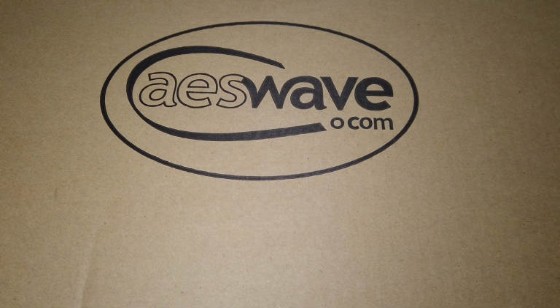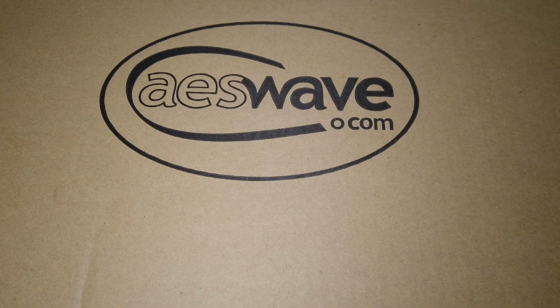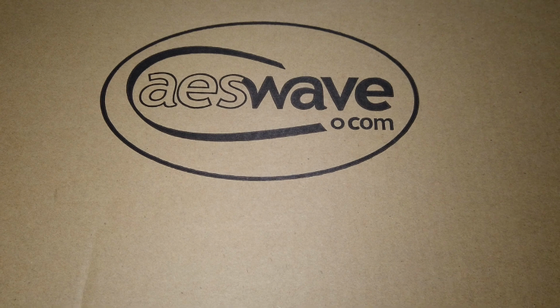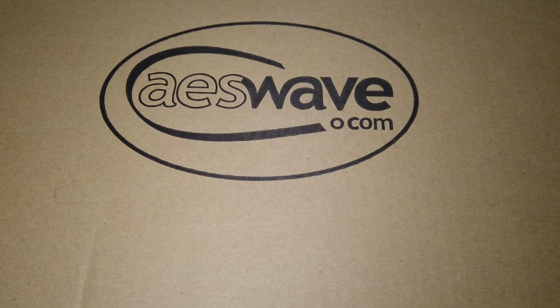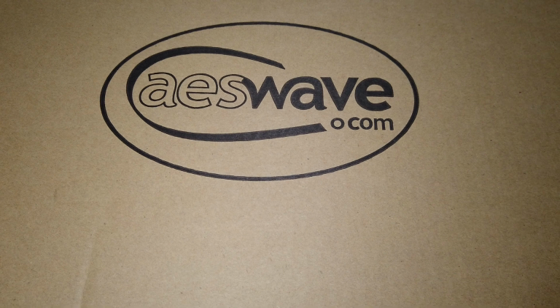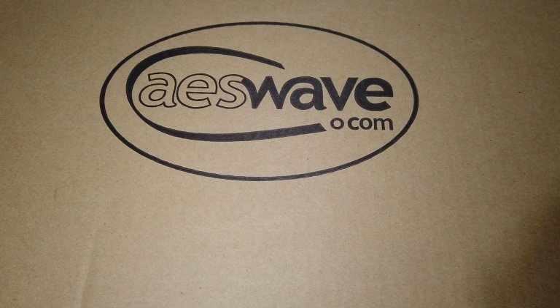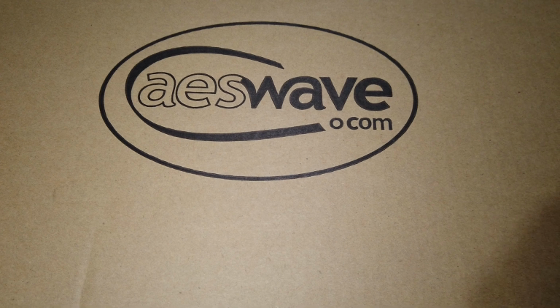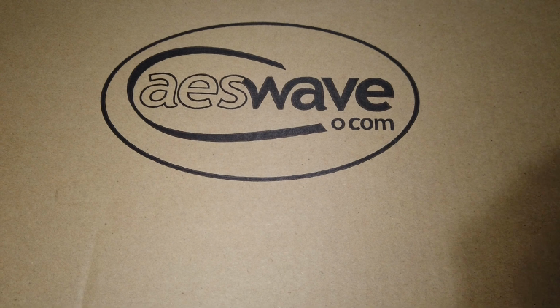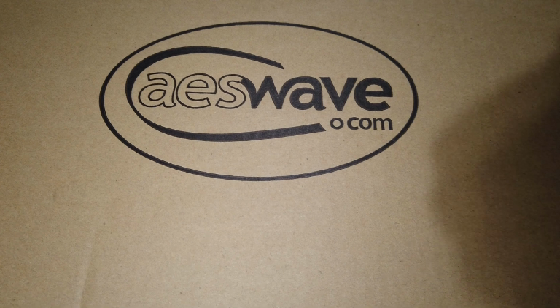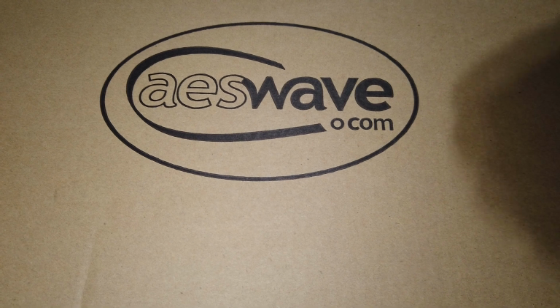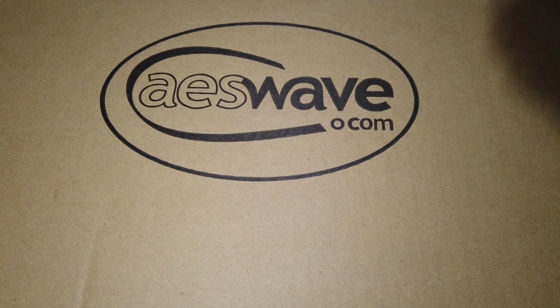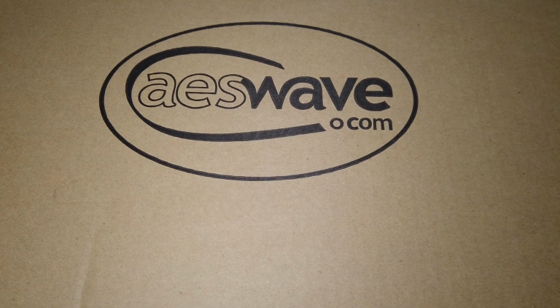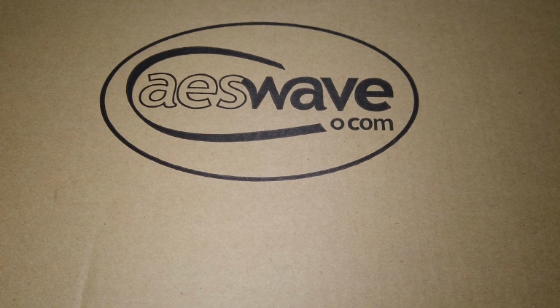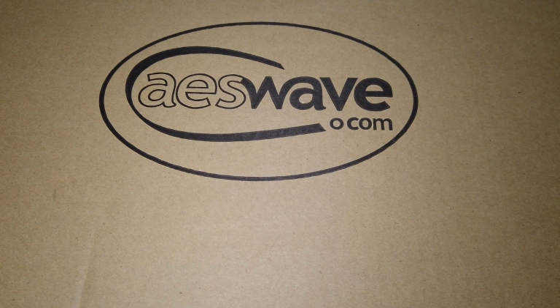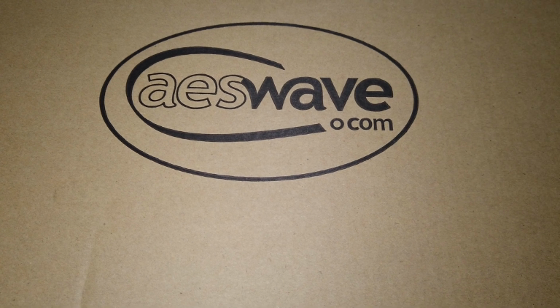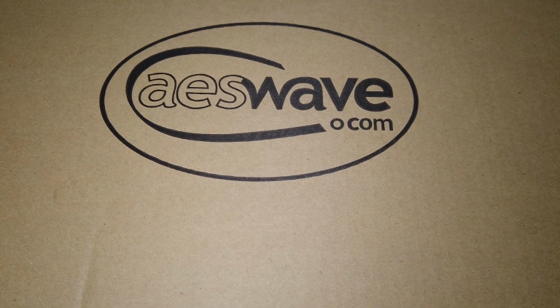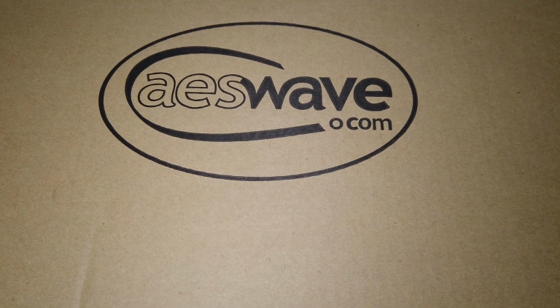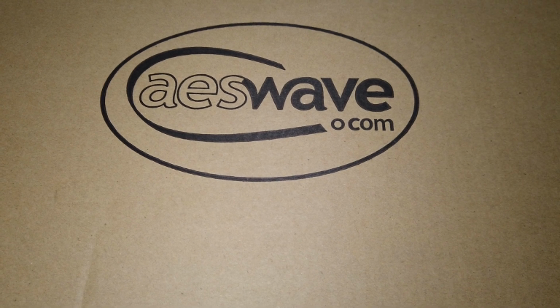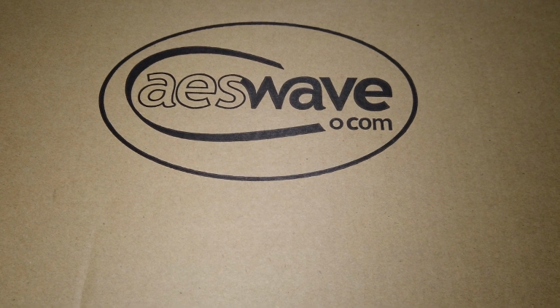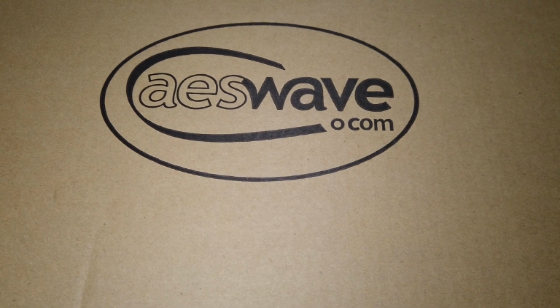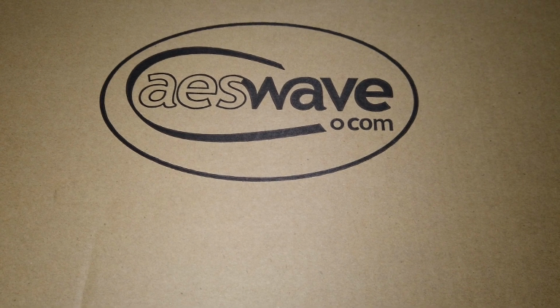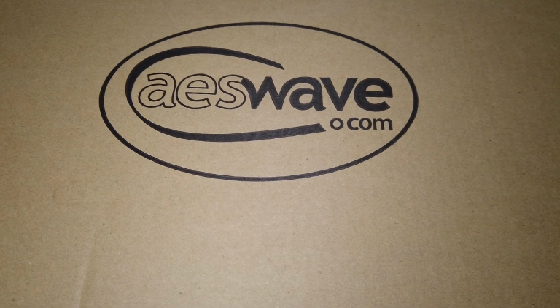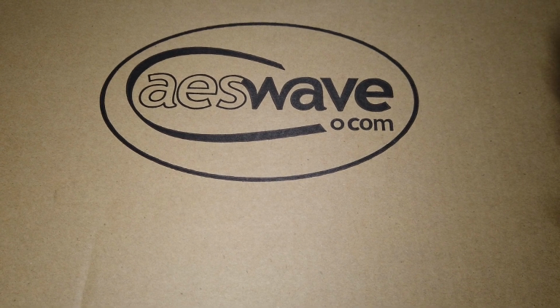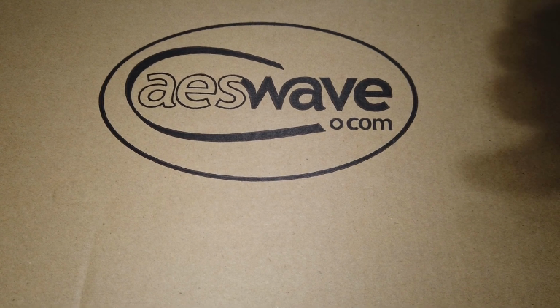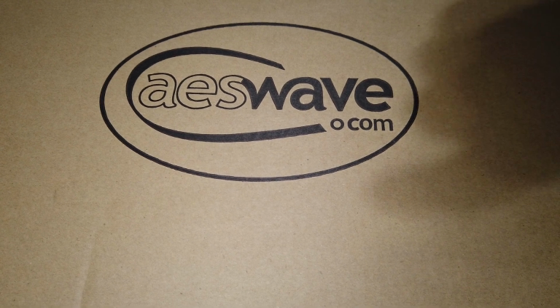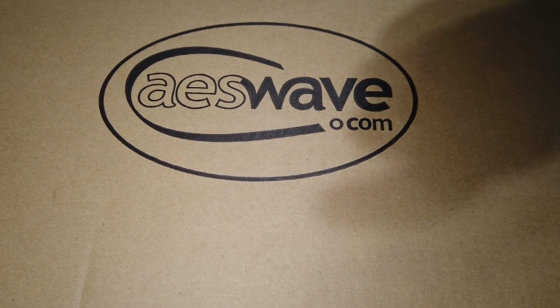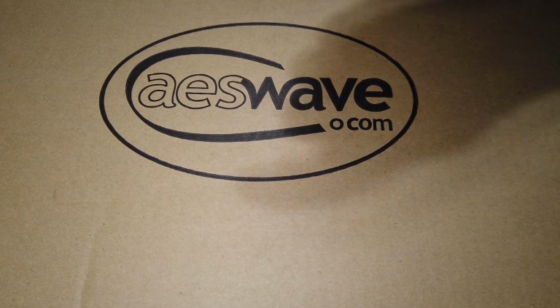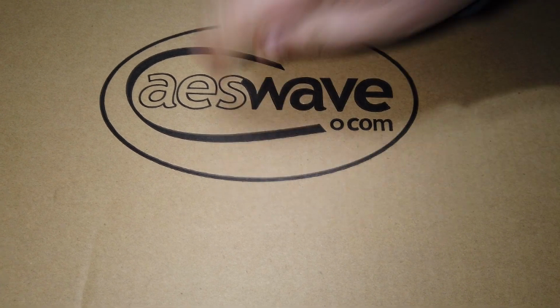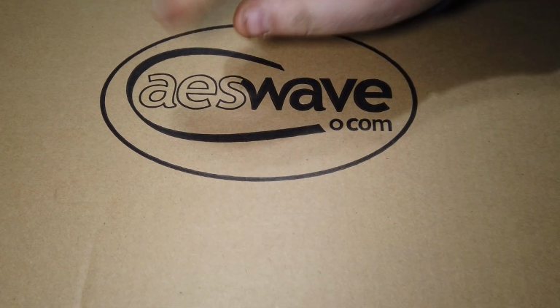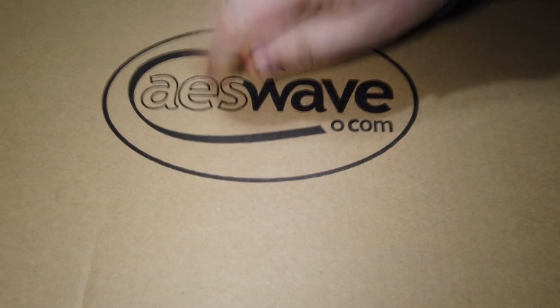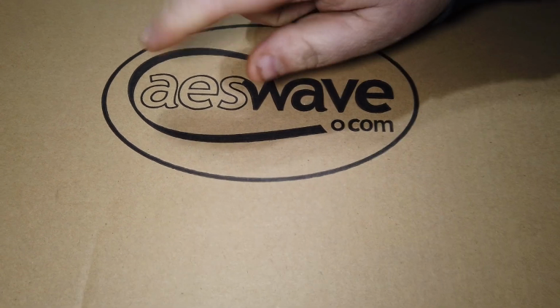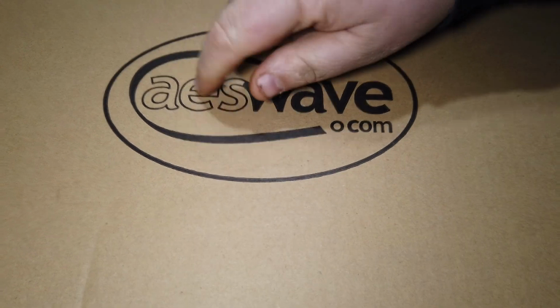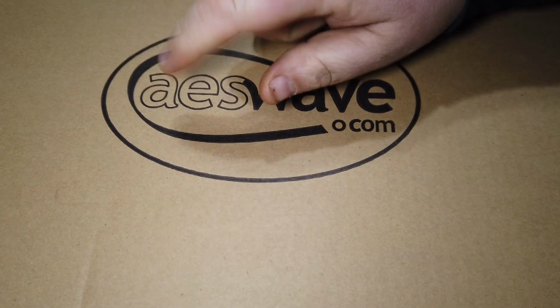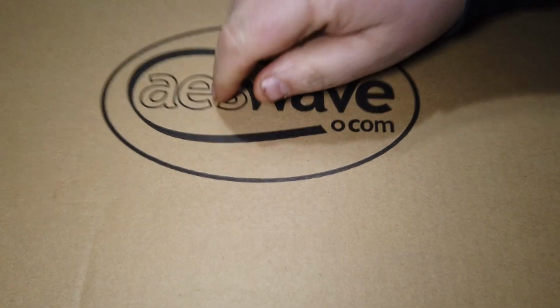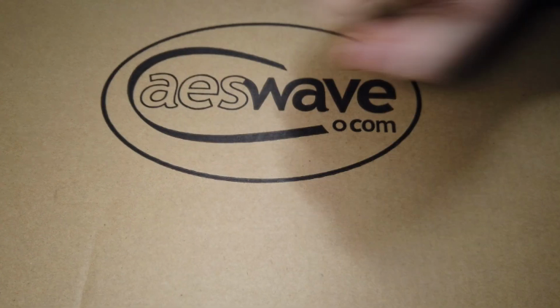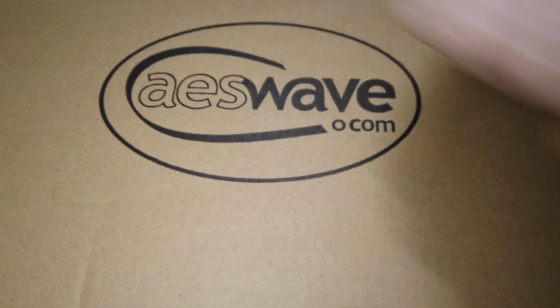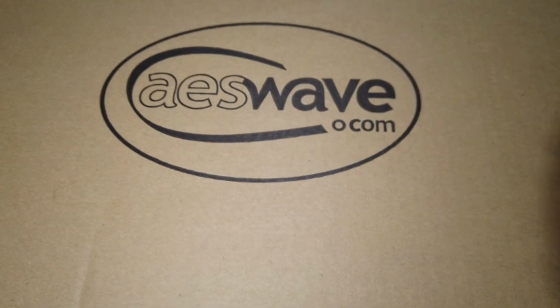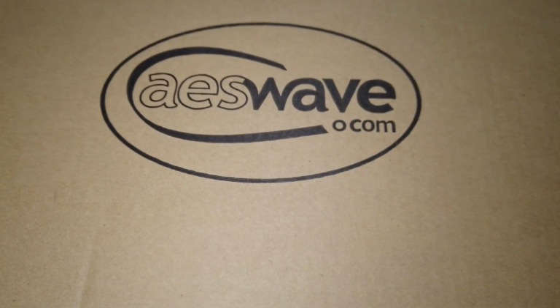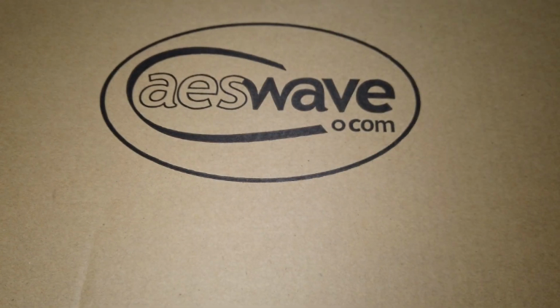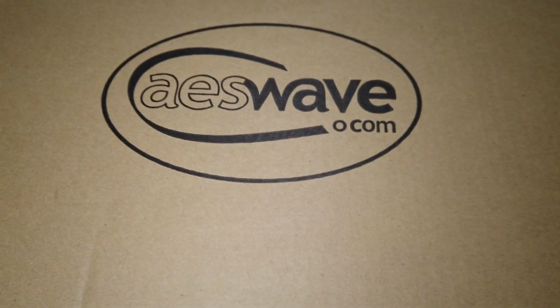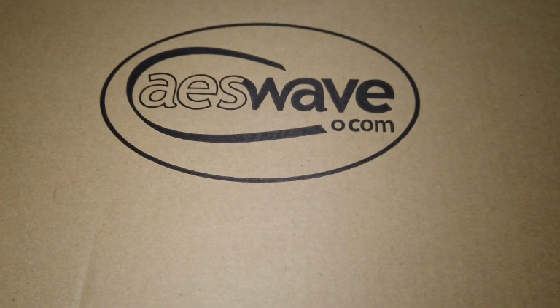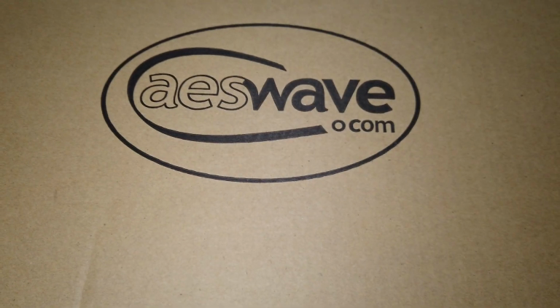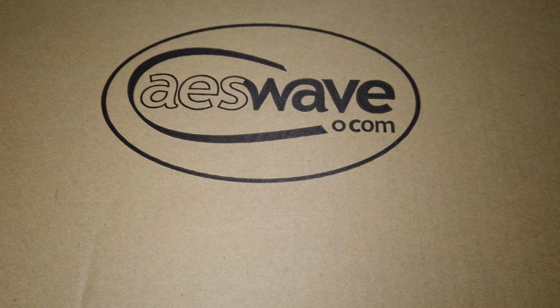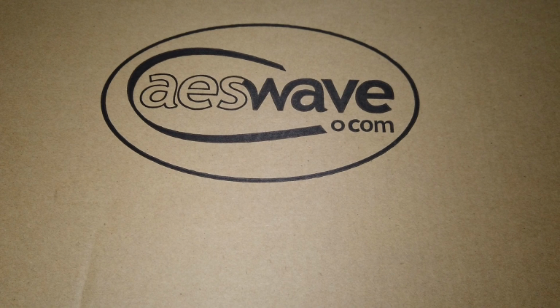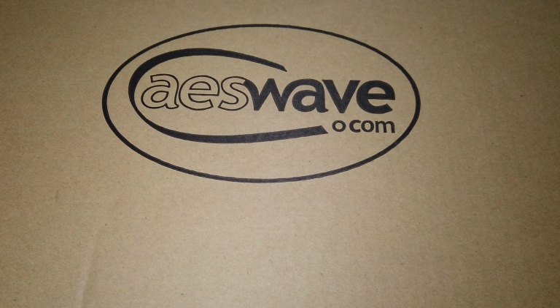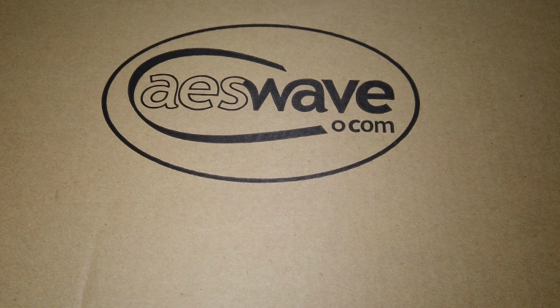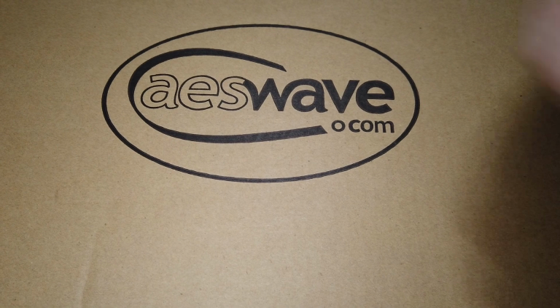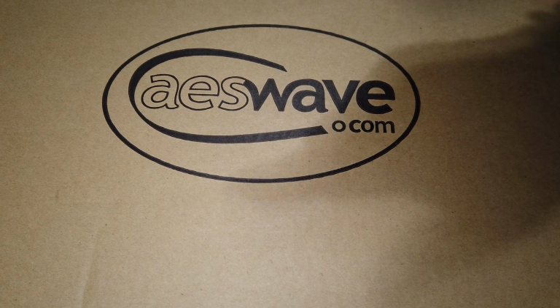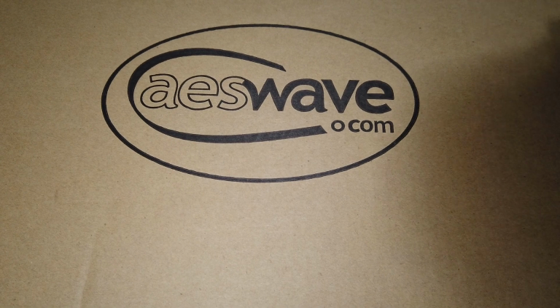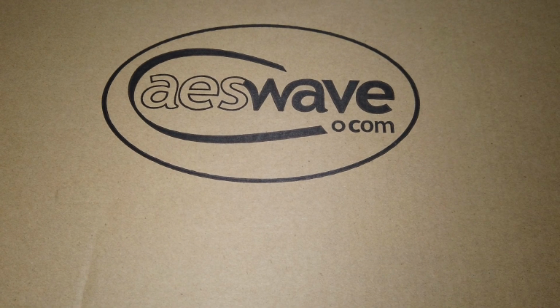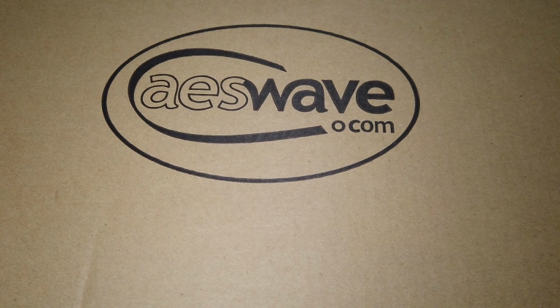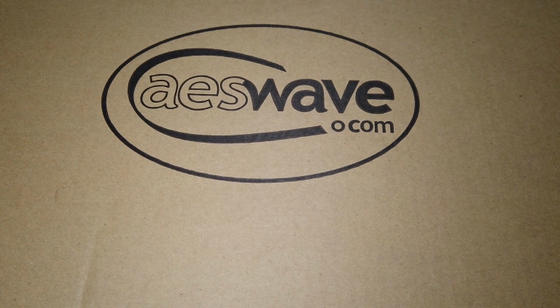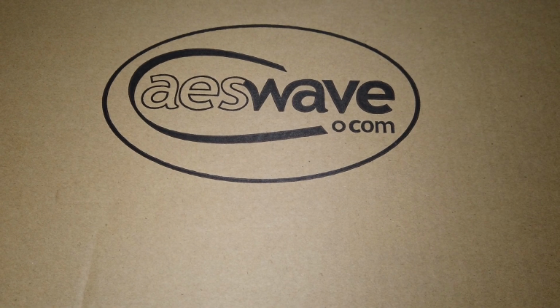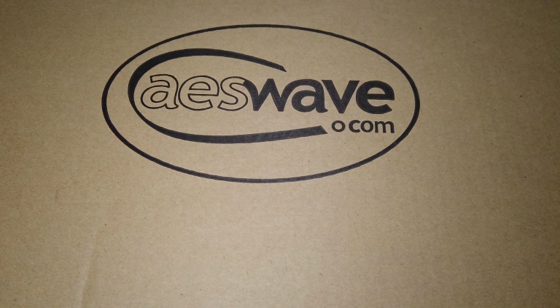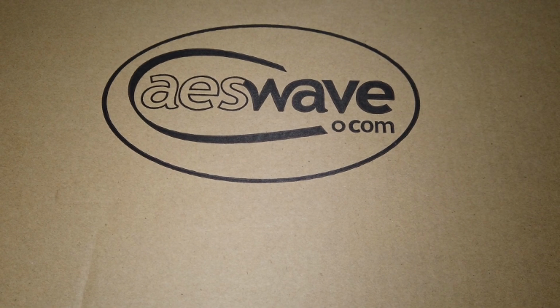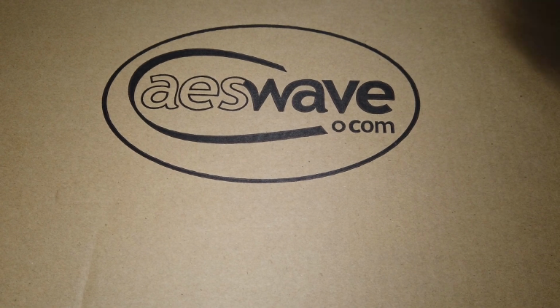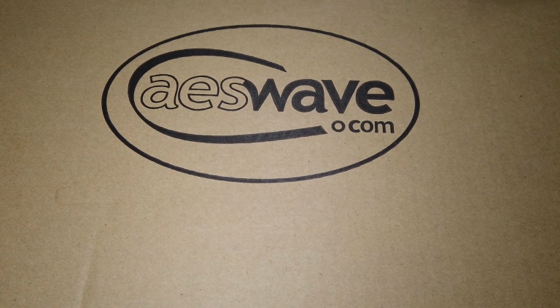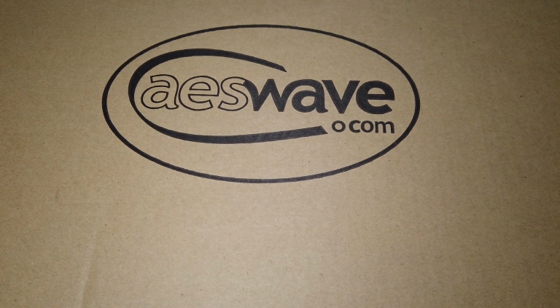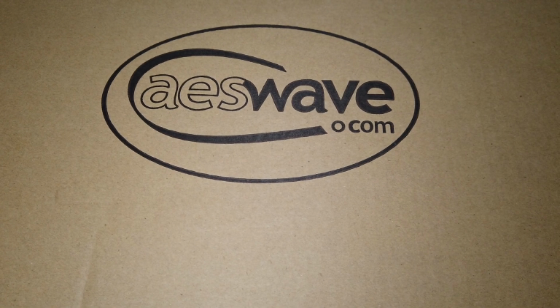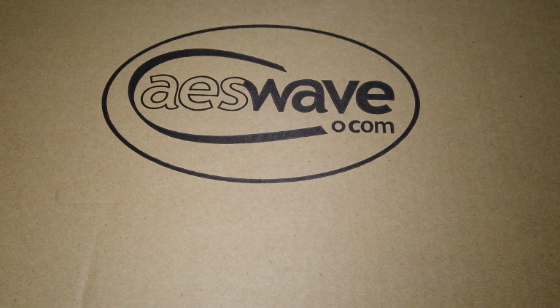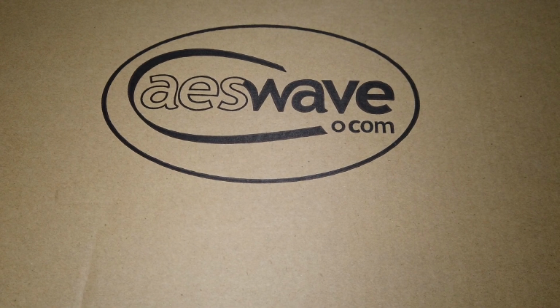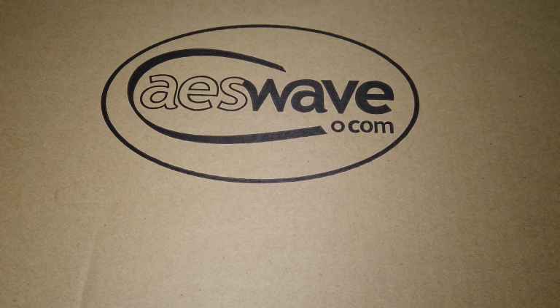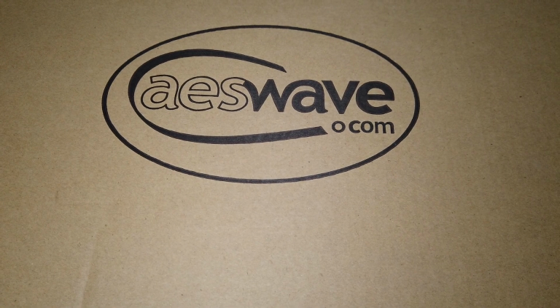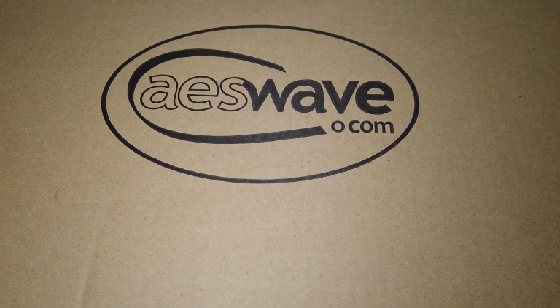What up guys! It's me, the tool addict! Another AES Wave tool haul coming at you.